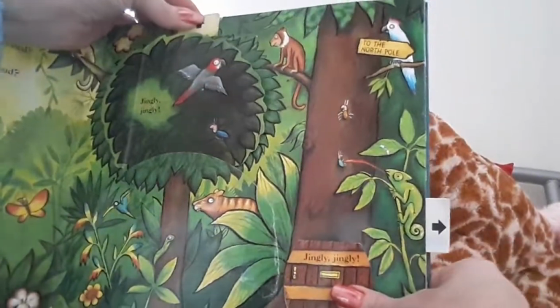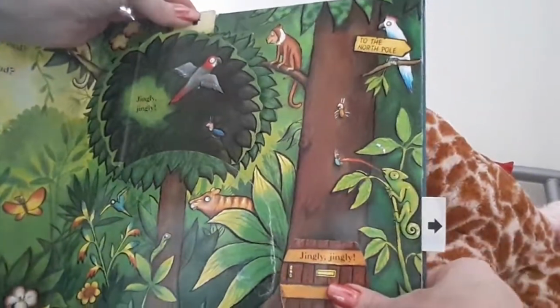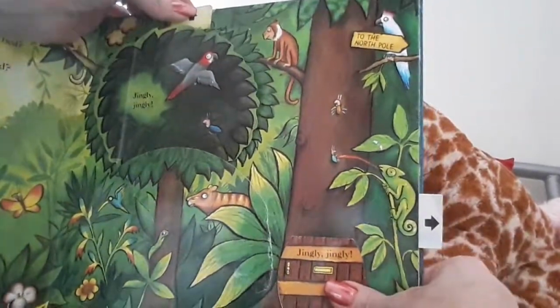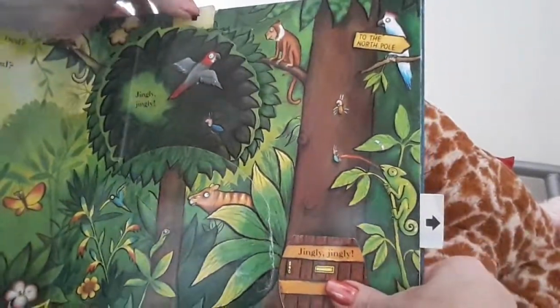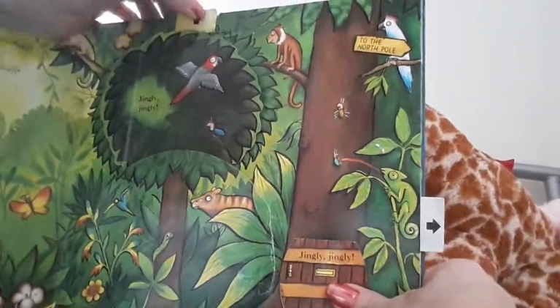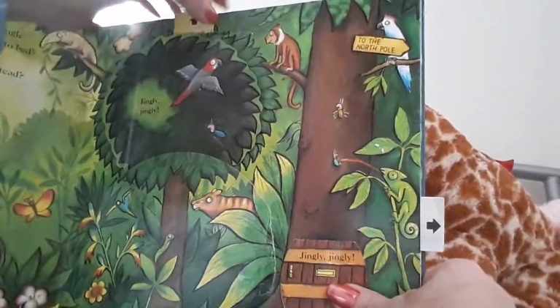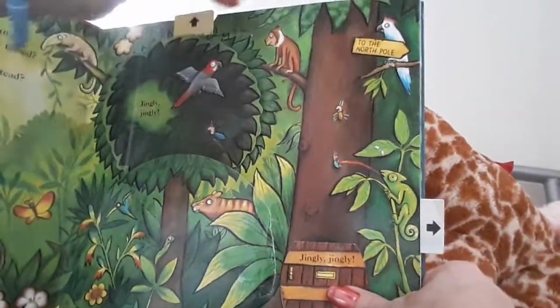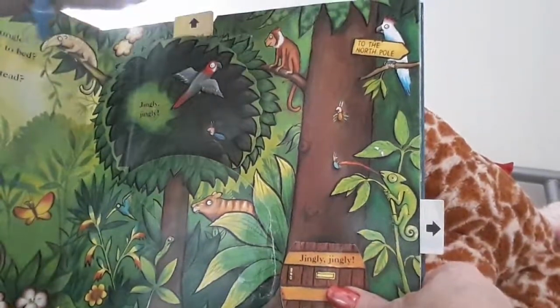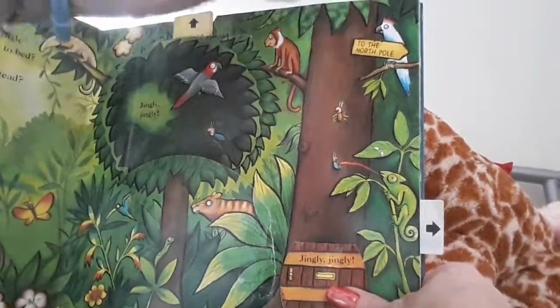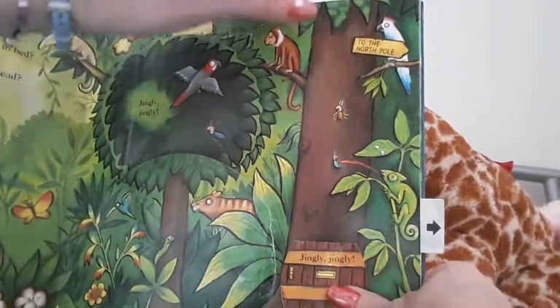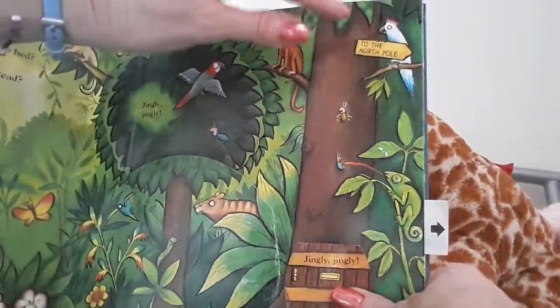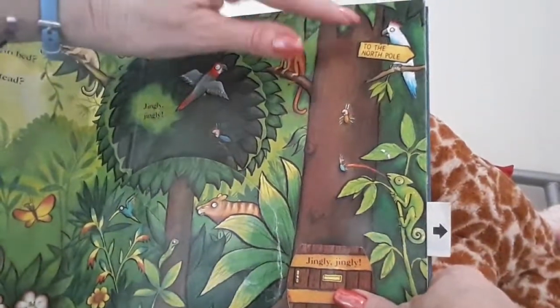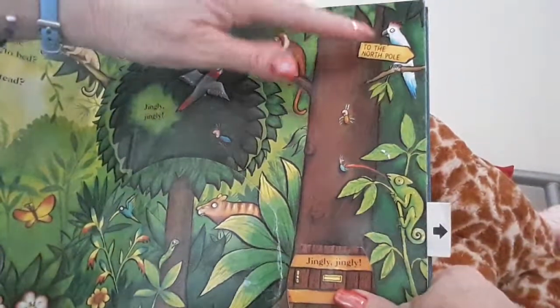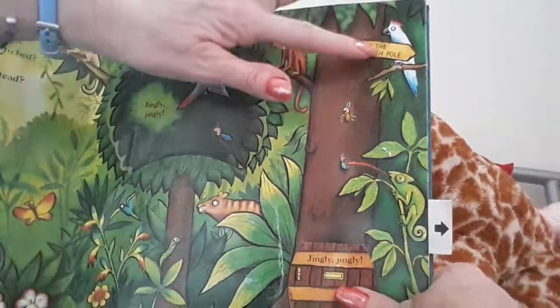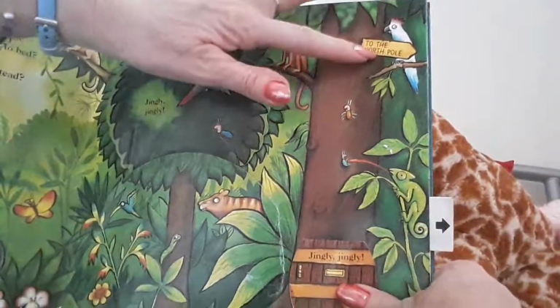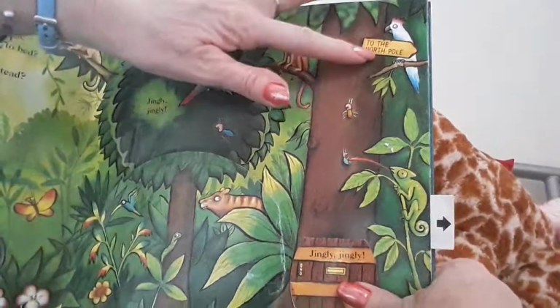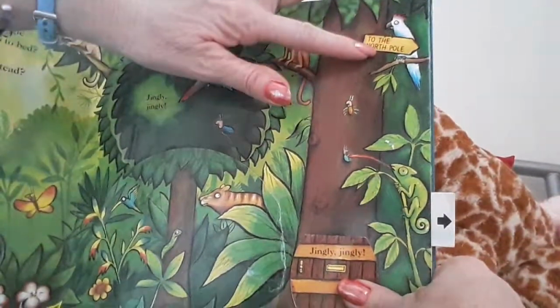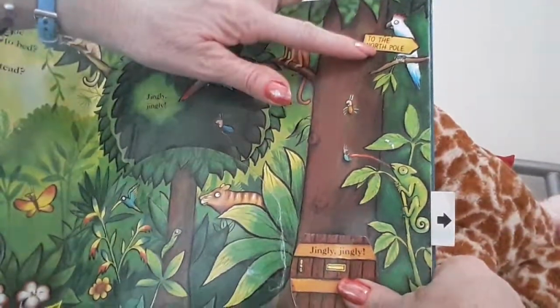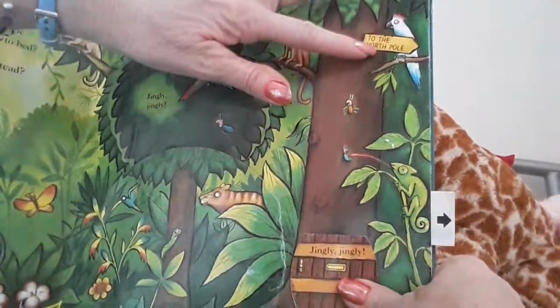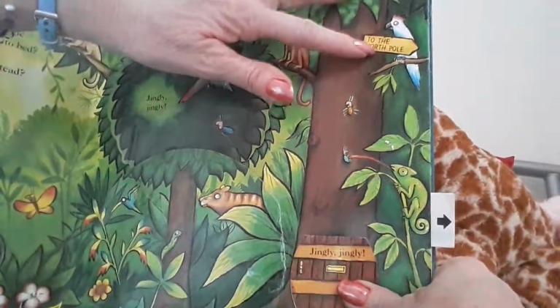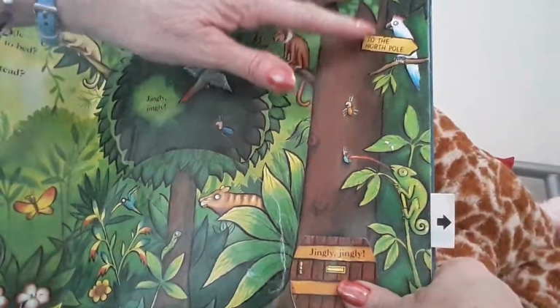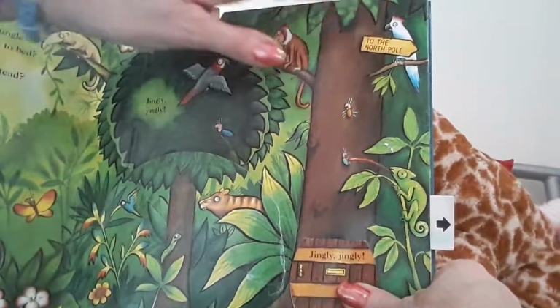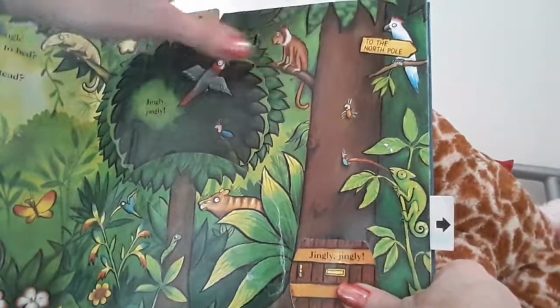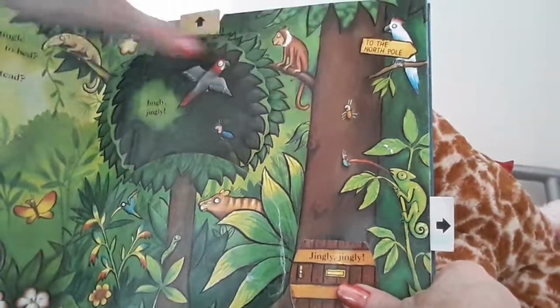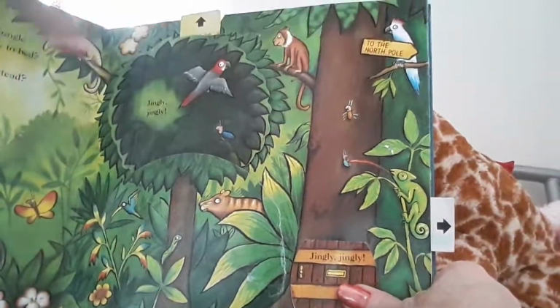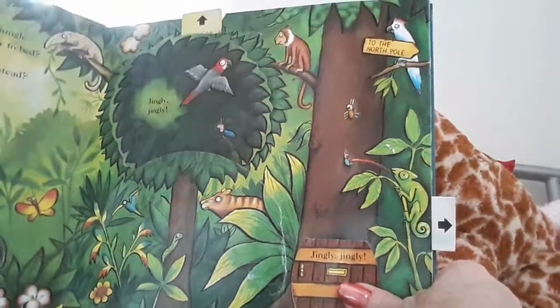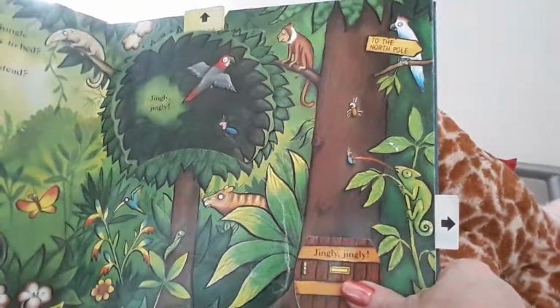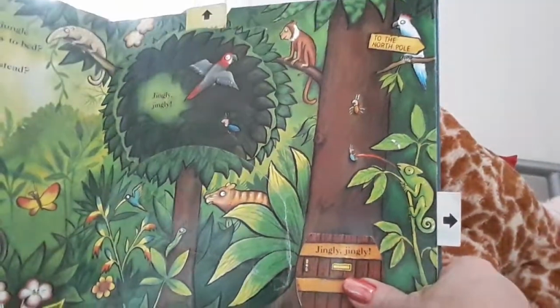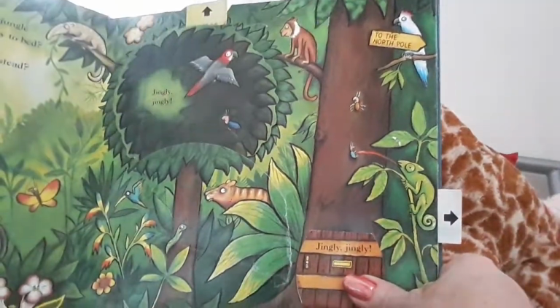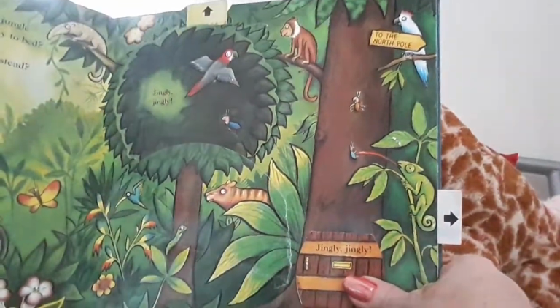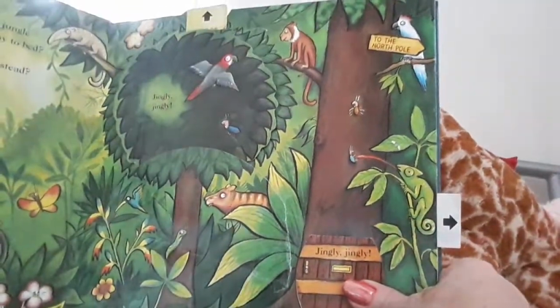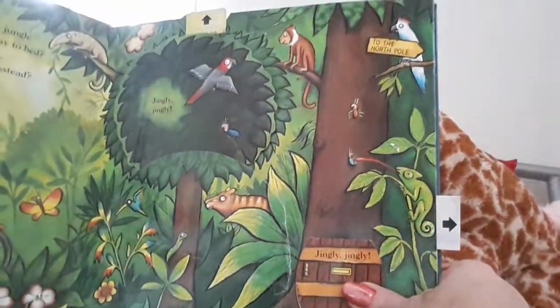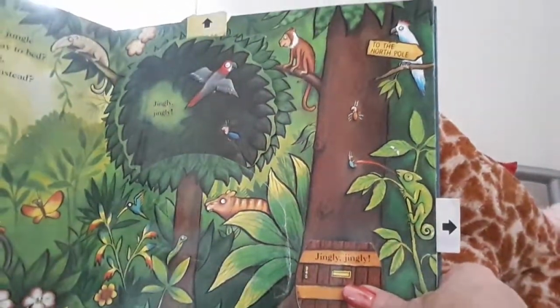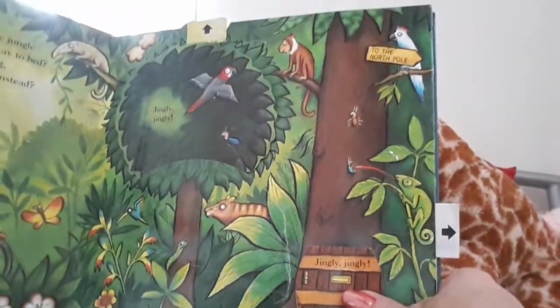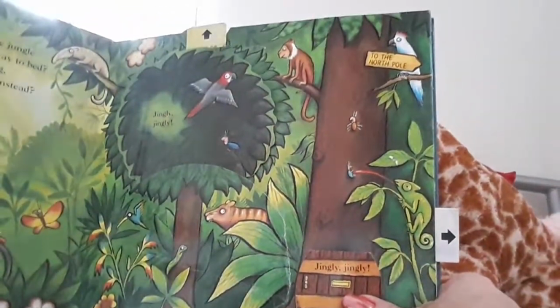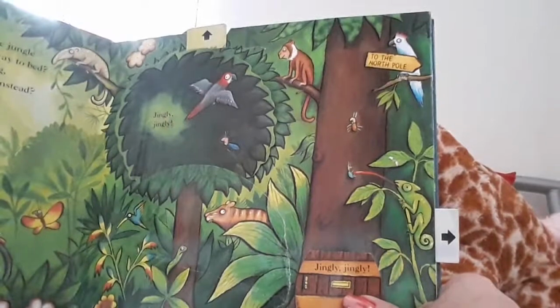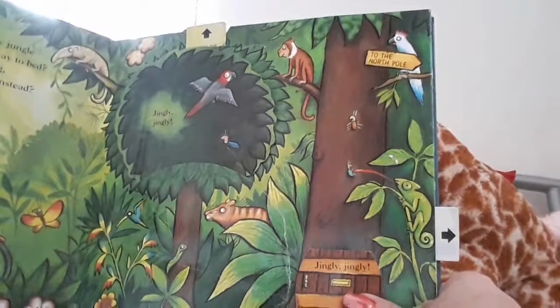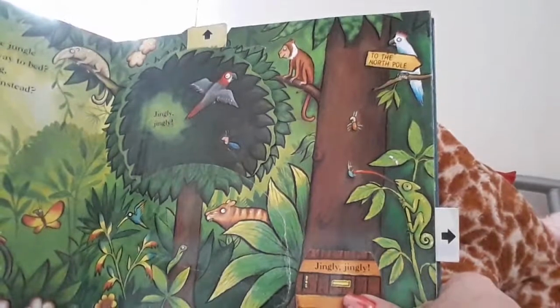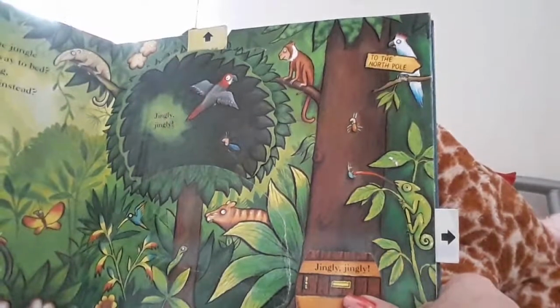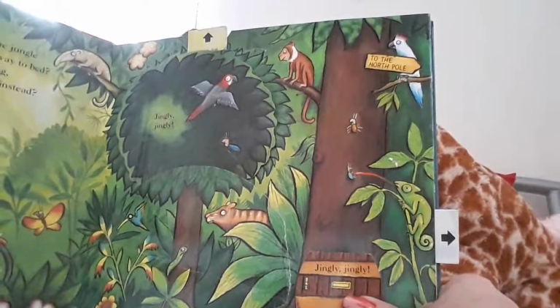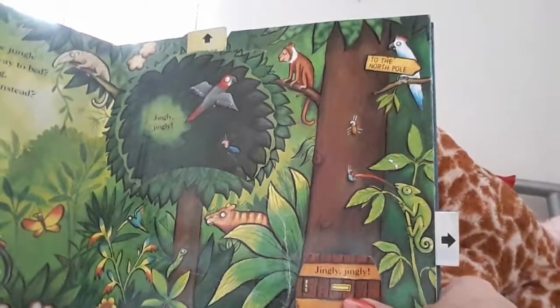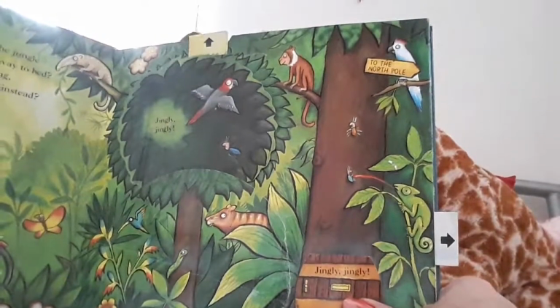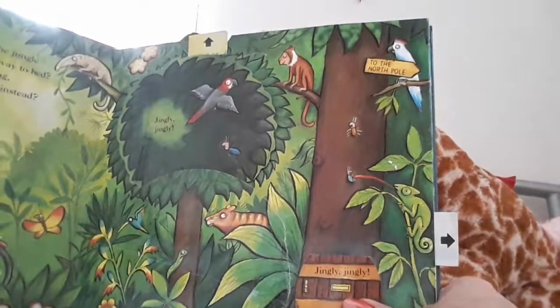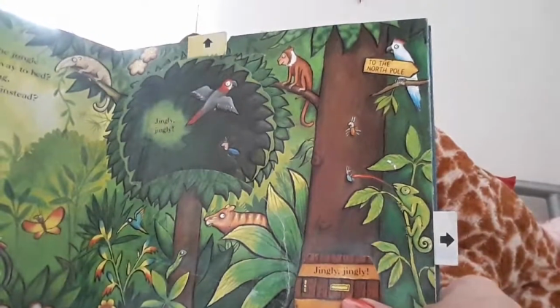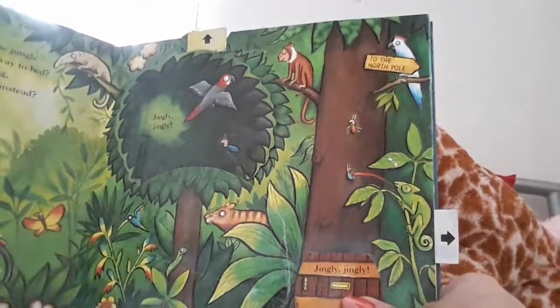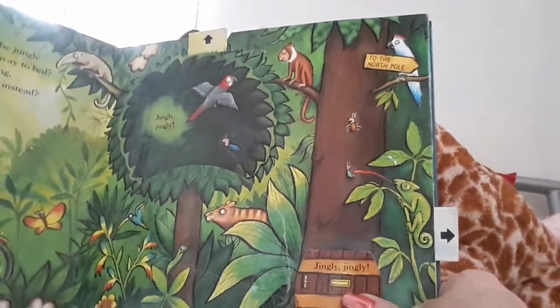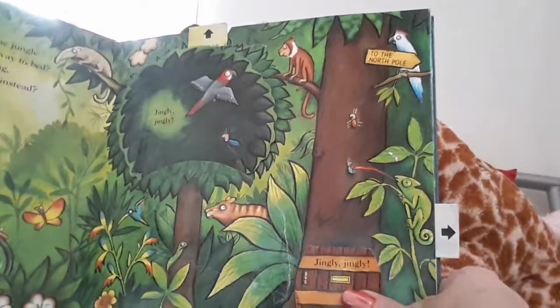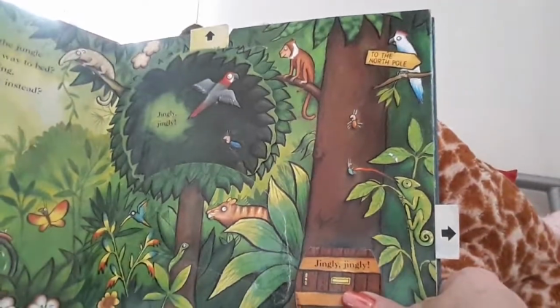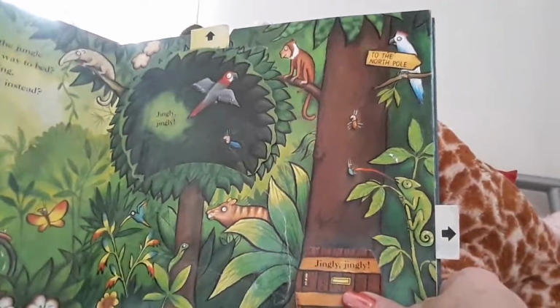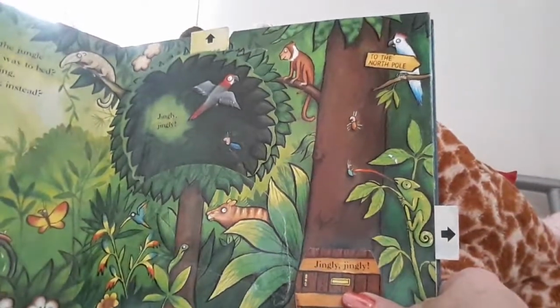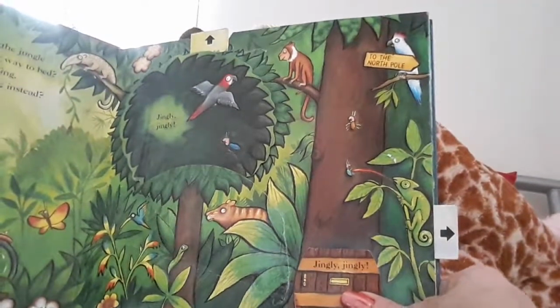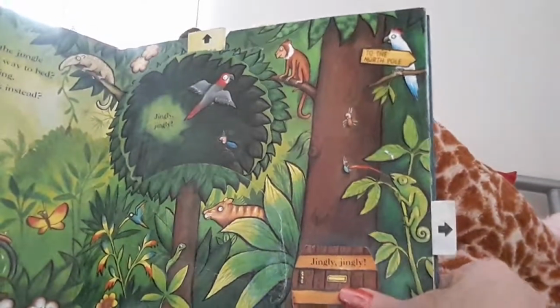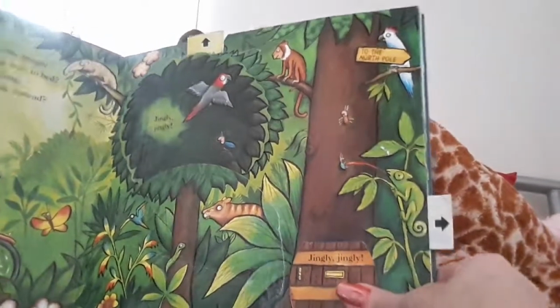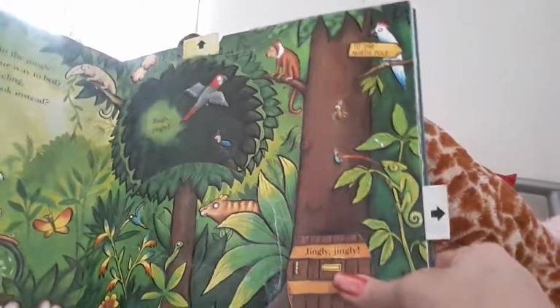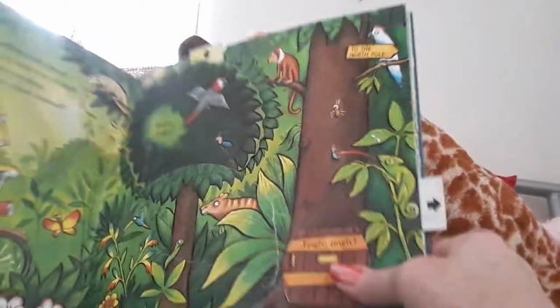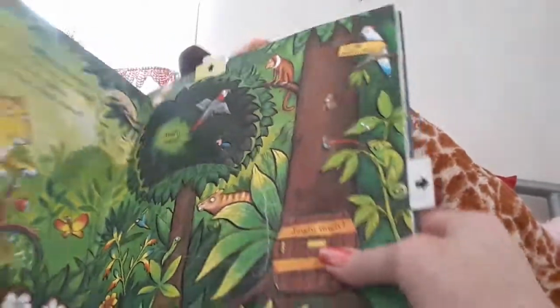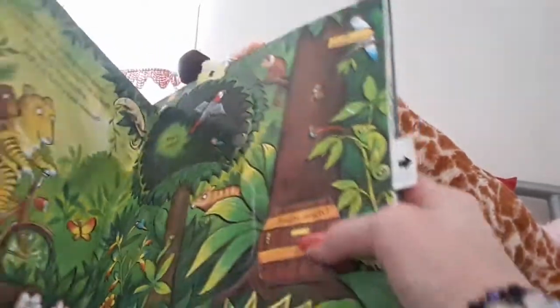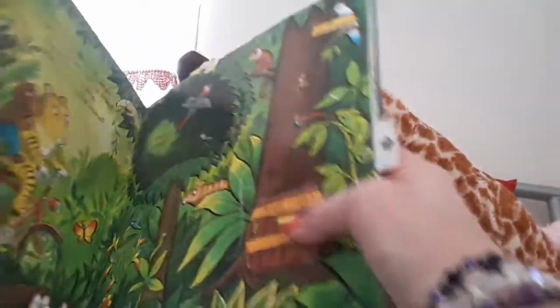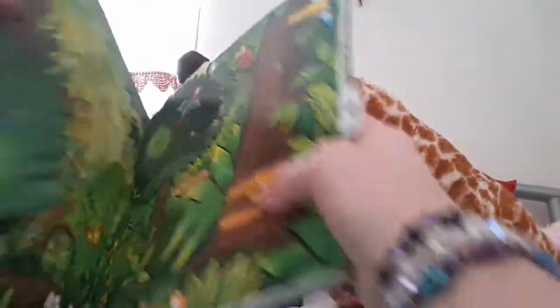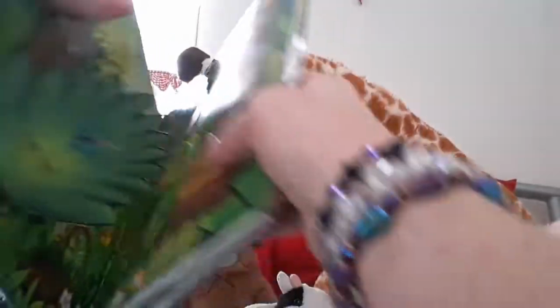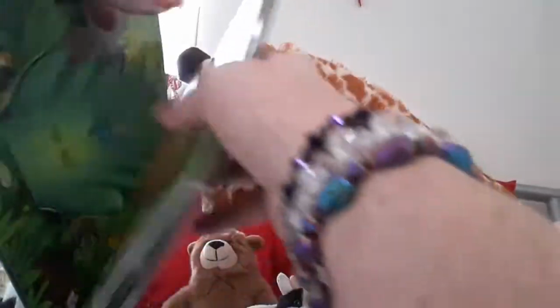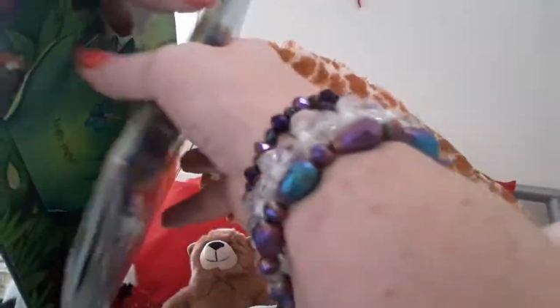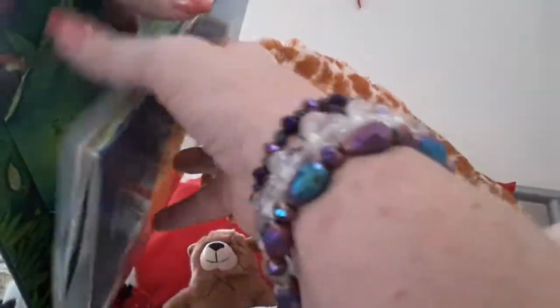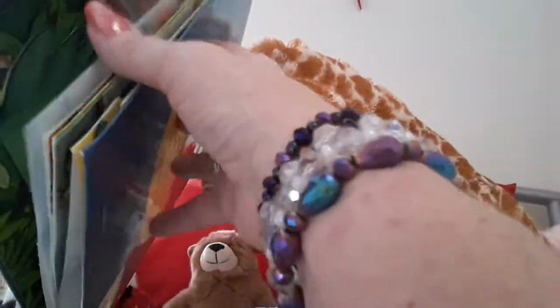And over here, this says, to the North Pole. Let's have a long night.